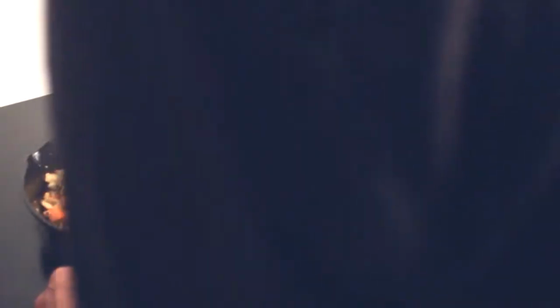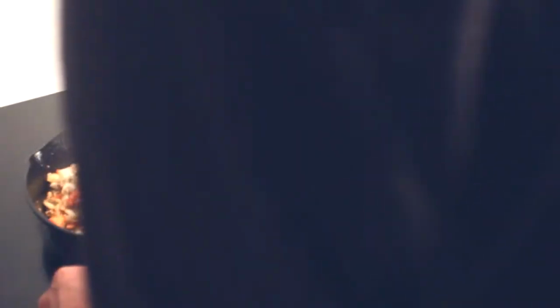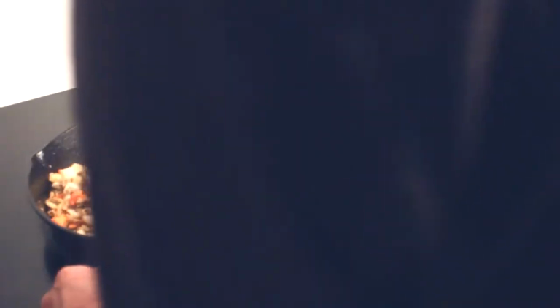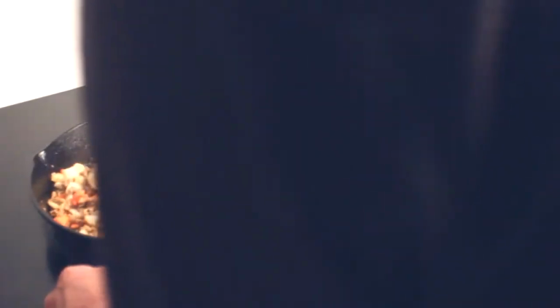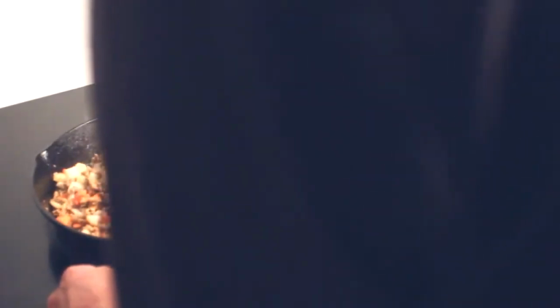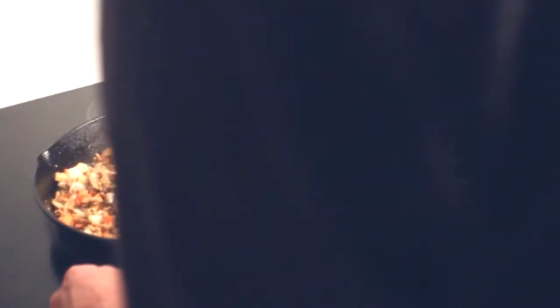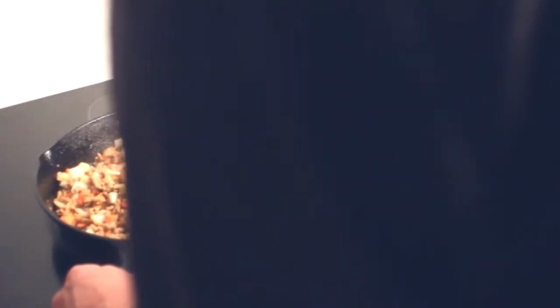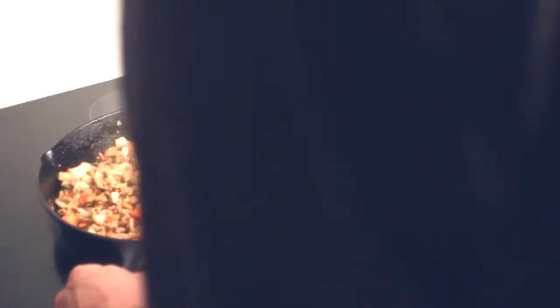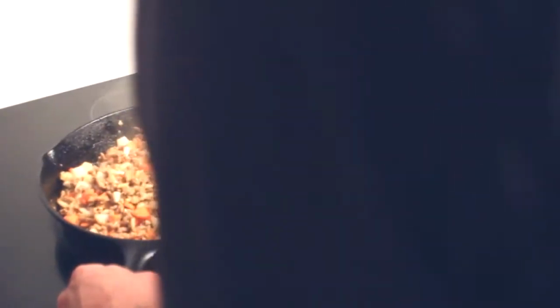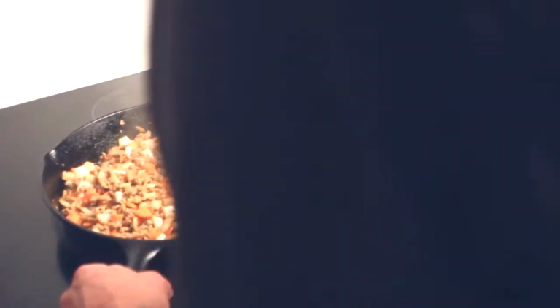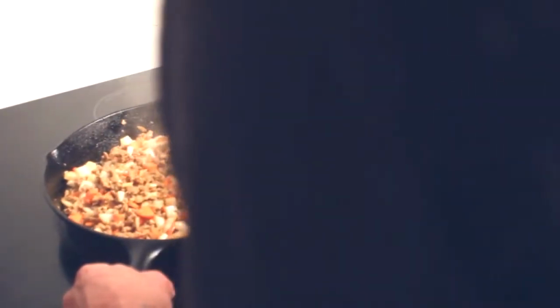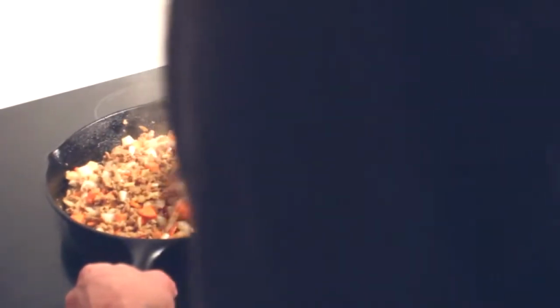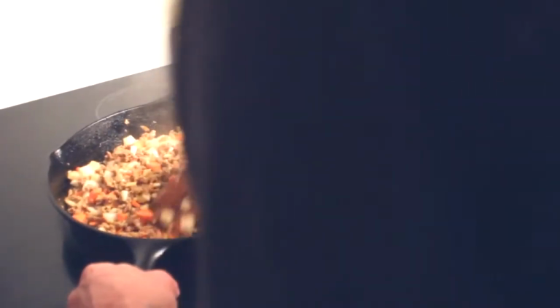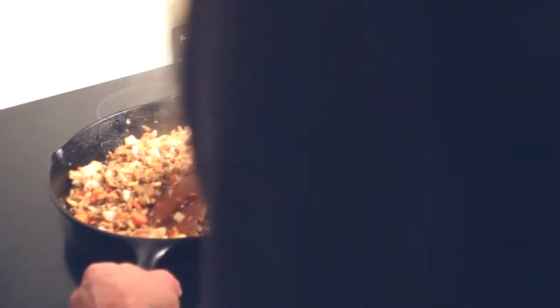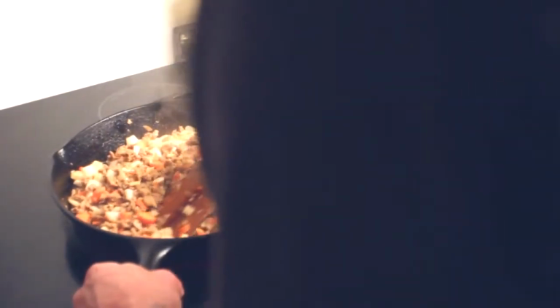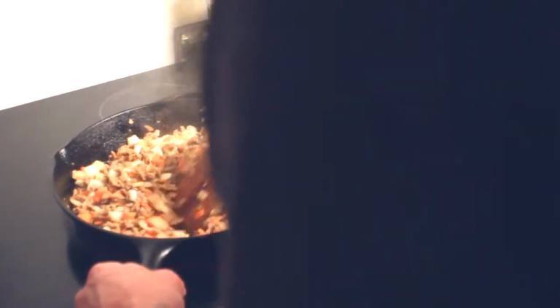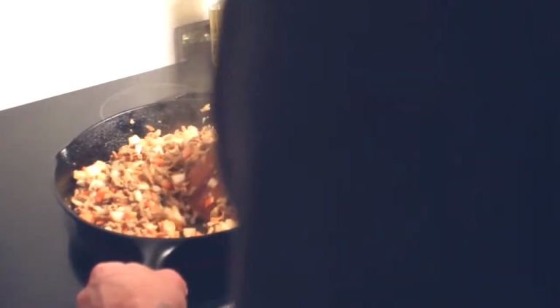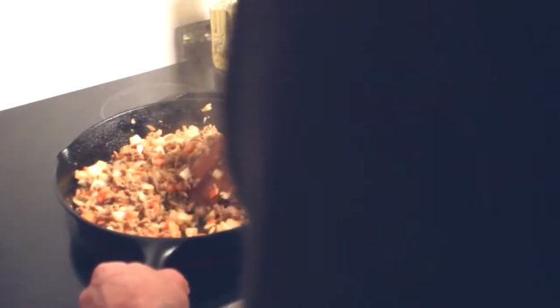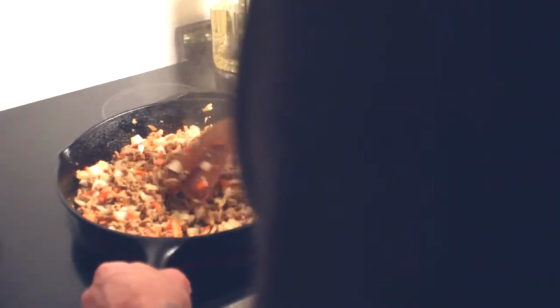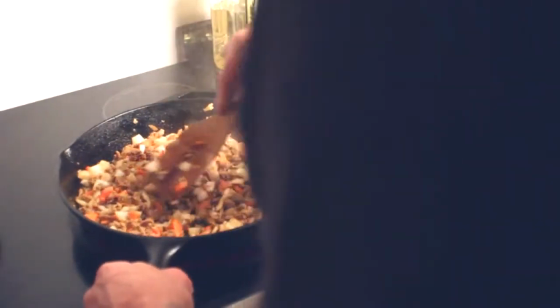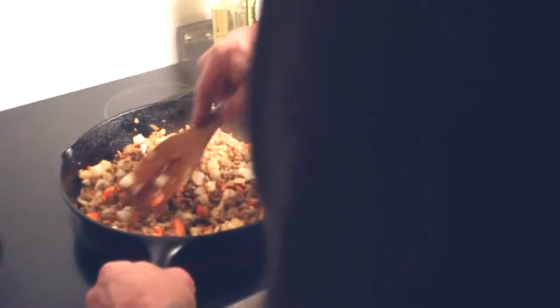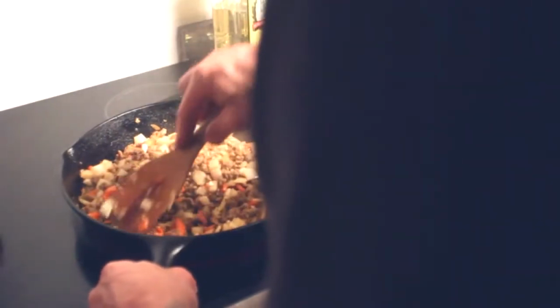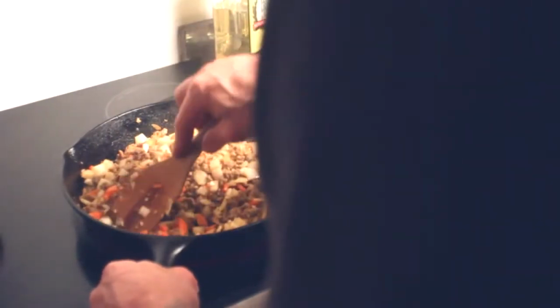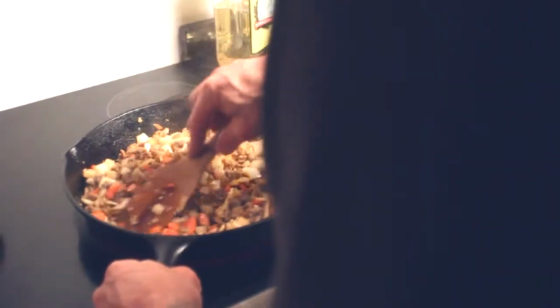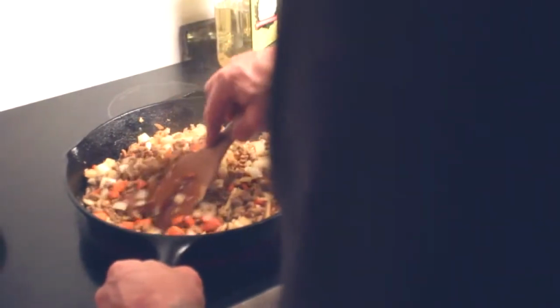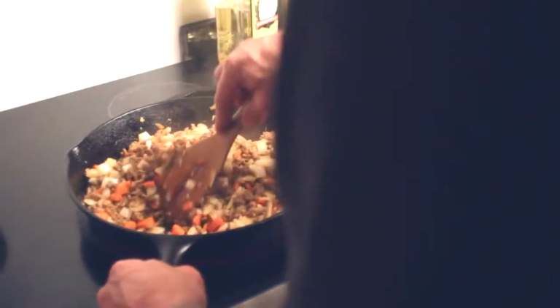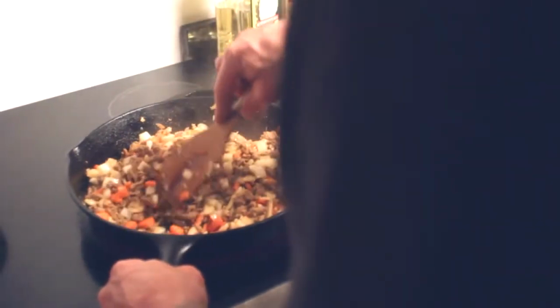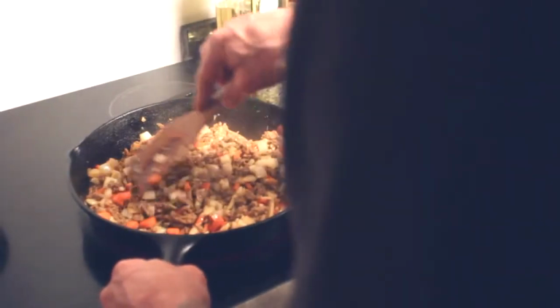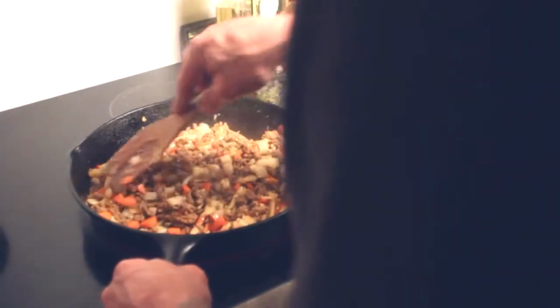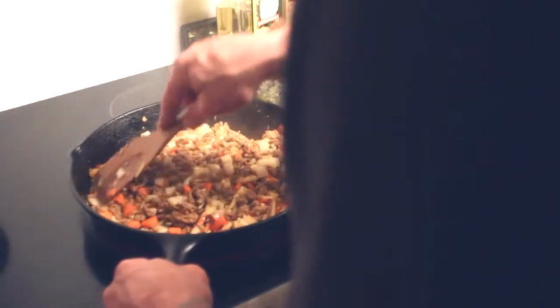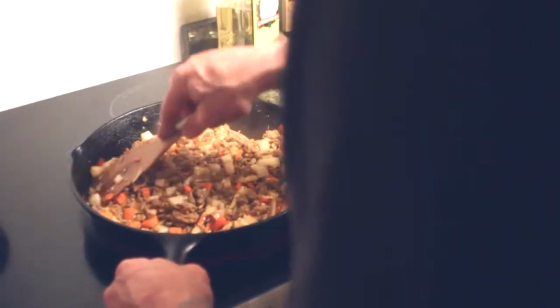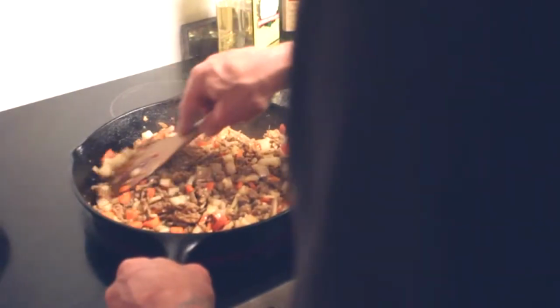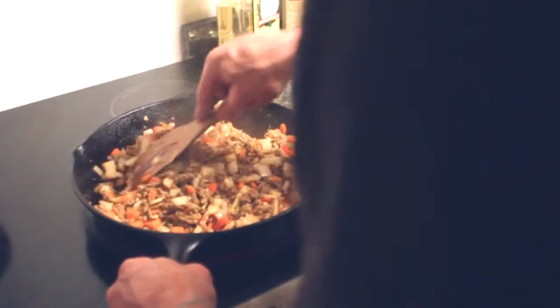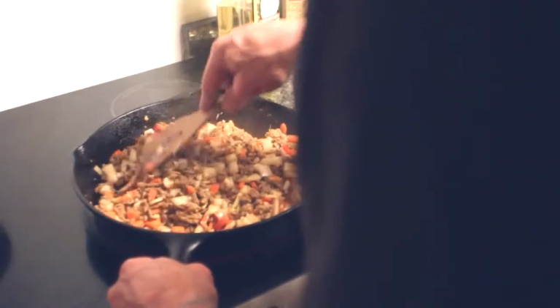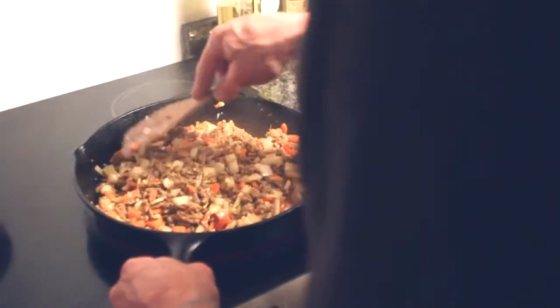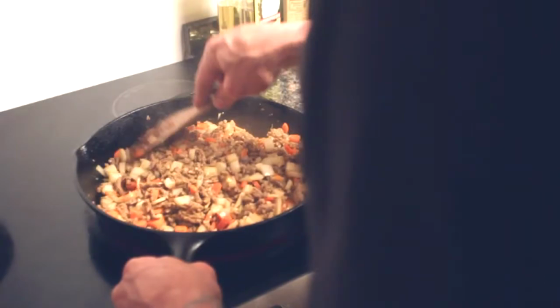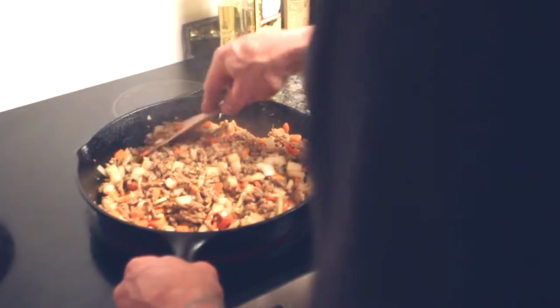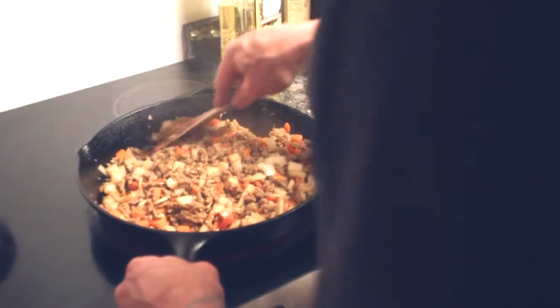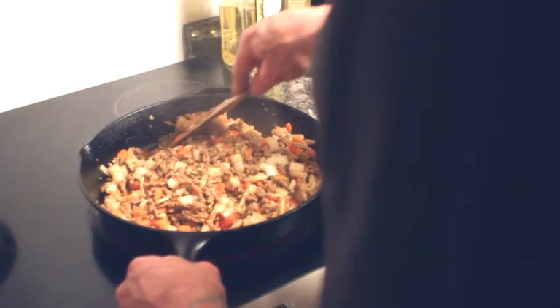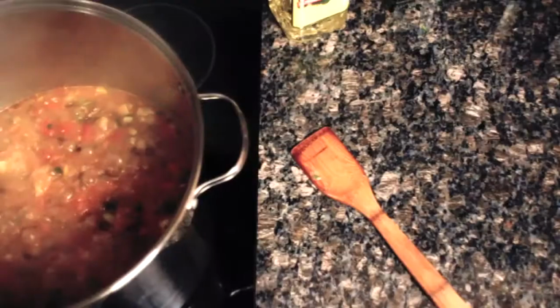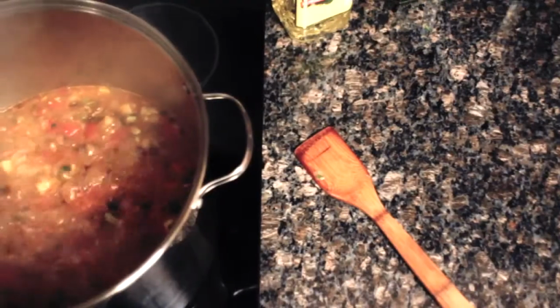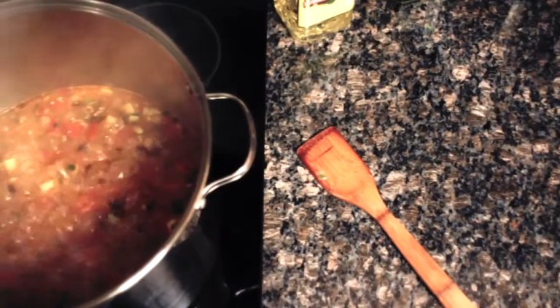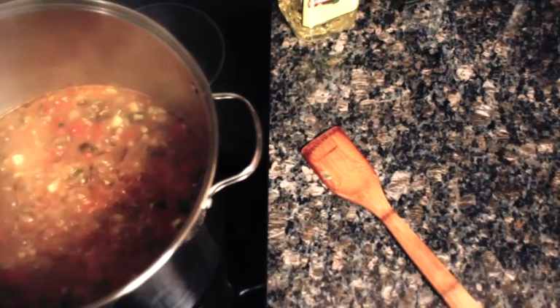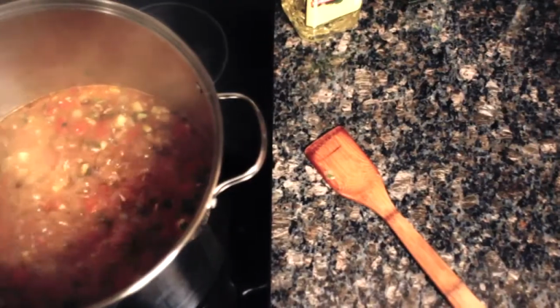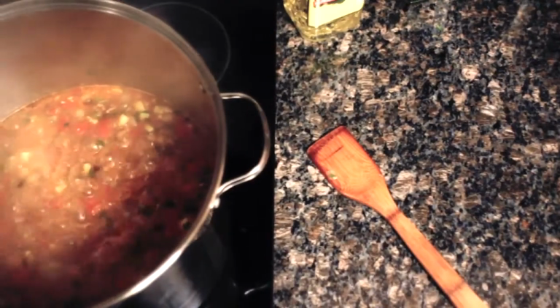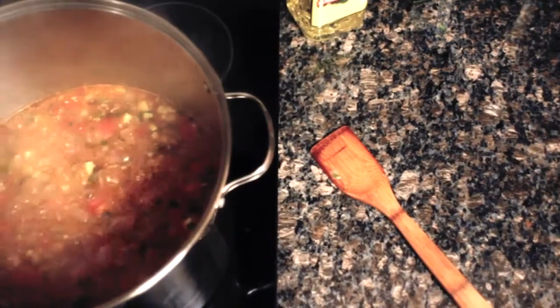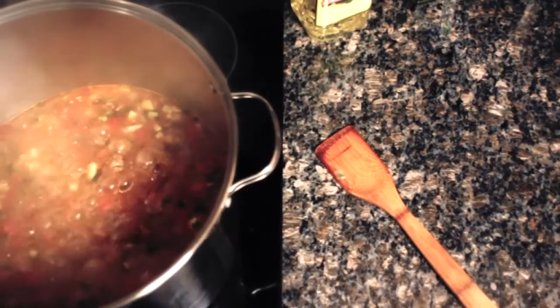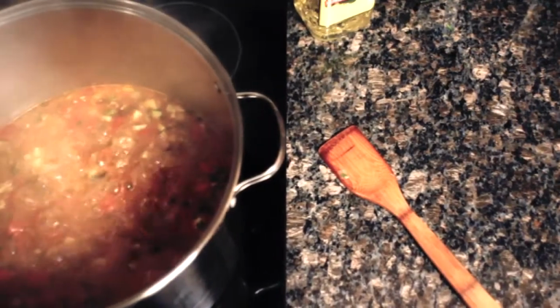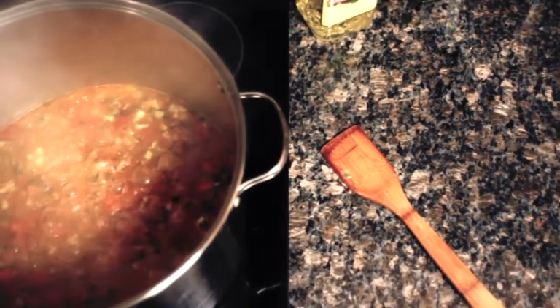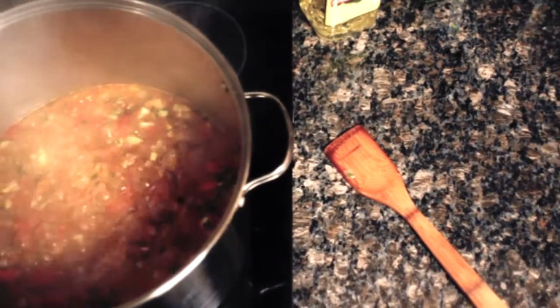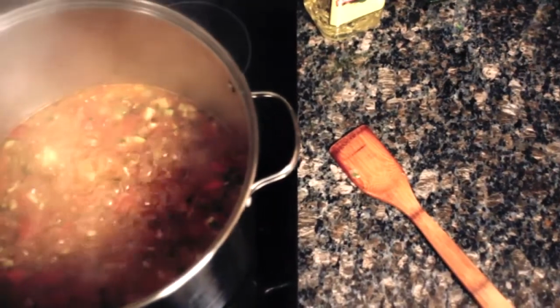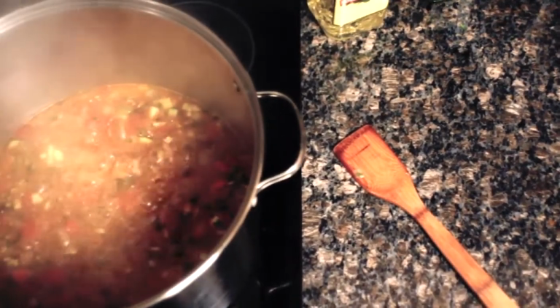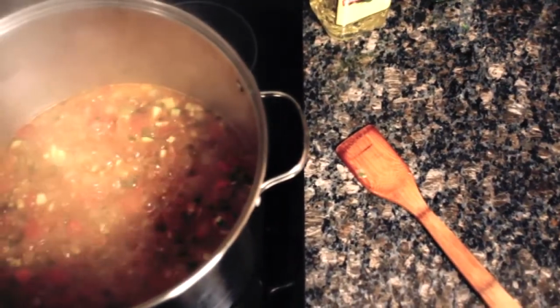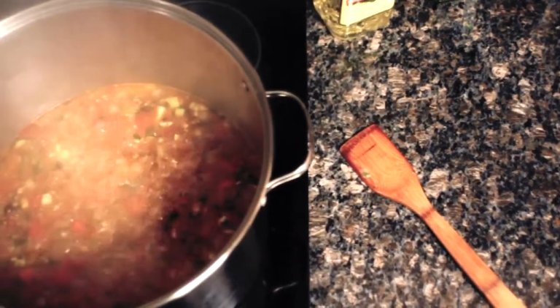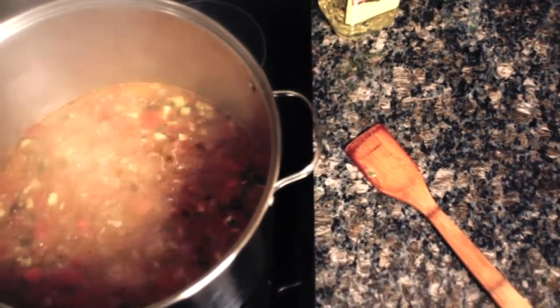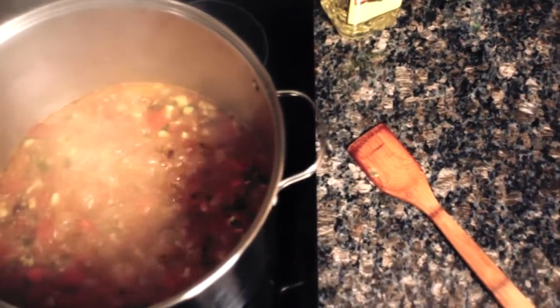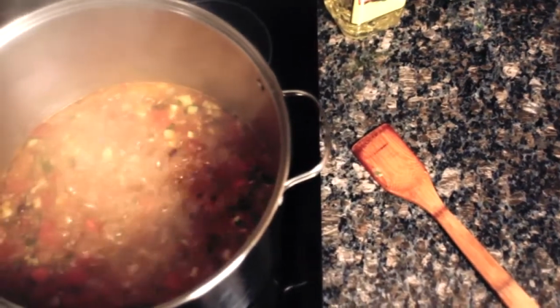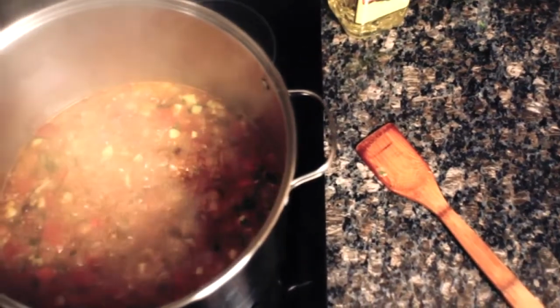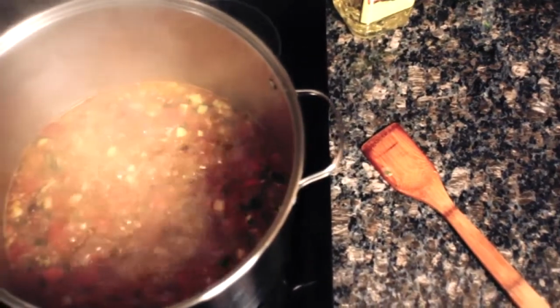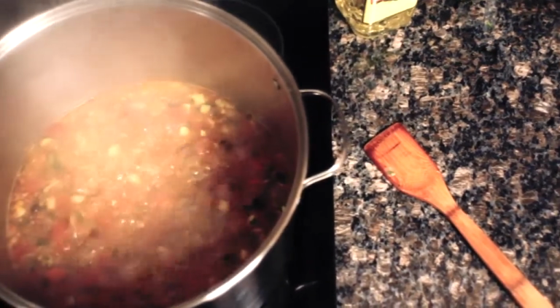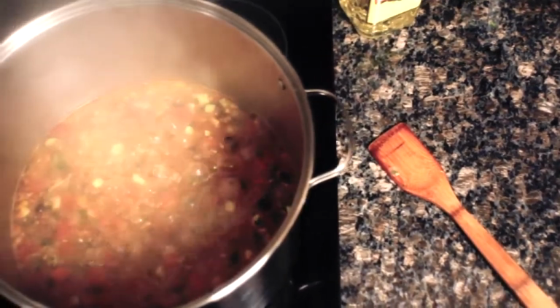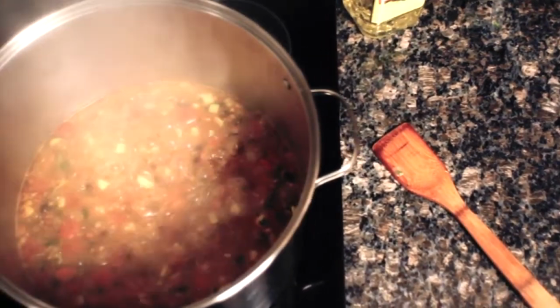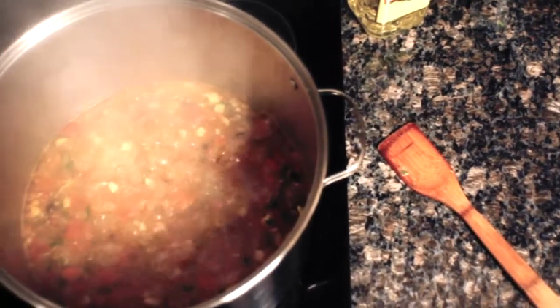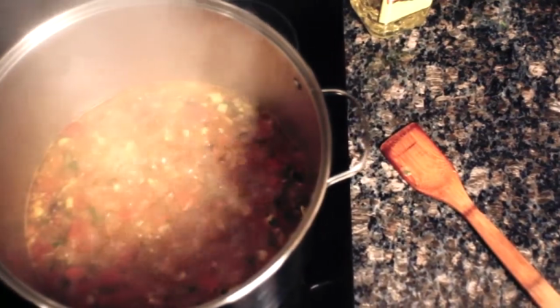Sauté the carrots, garlic, onion, and turkey in a pan until they brown and soften. Then dump them into a large cooking pot with all of the other ingredients.